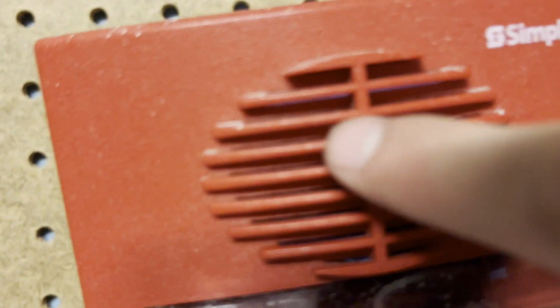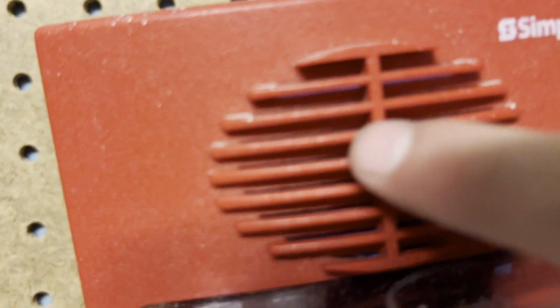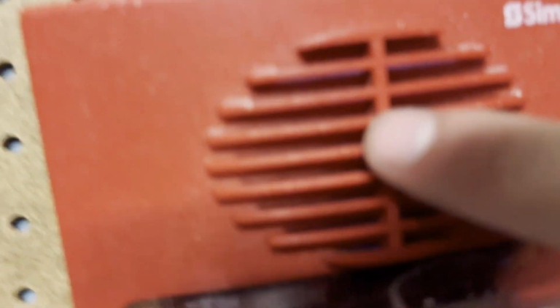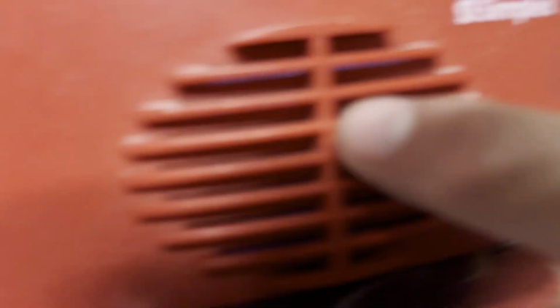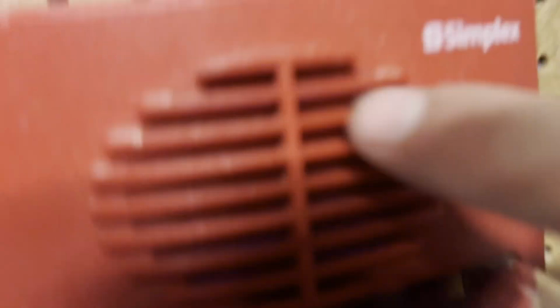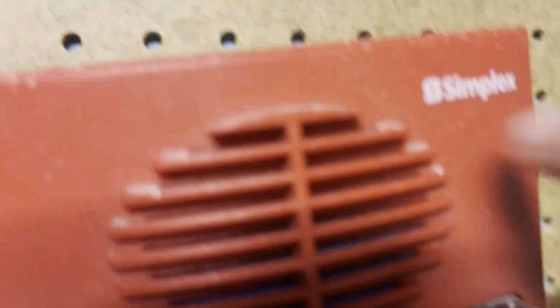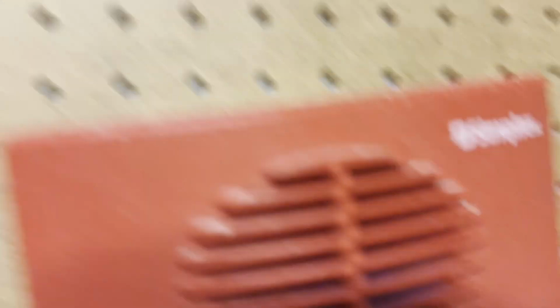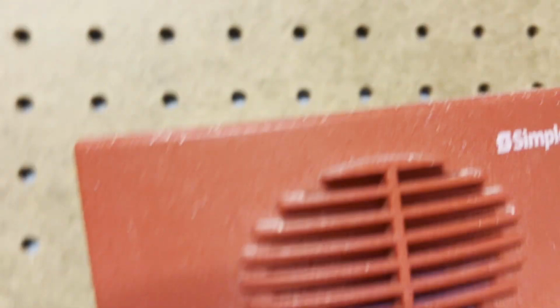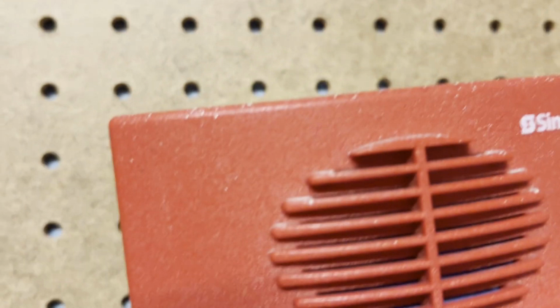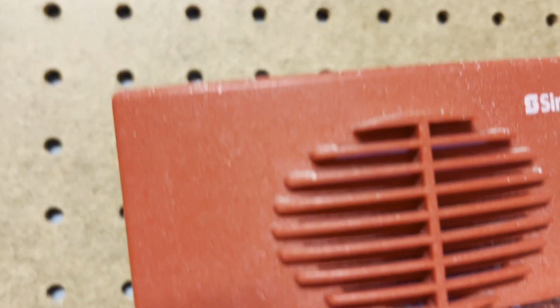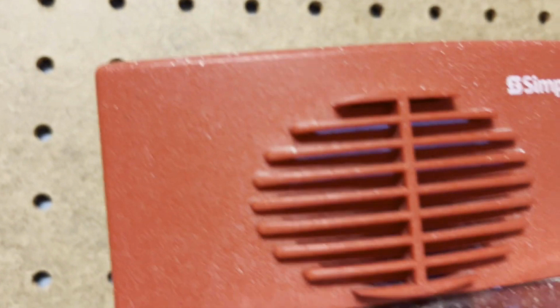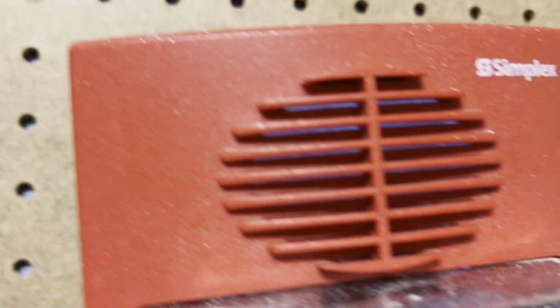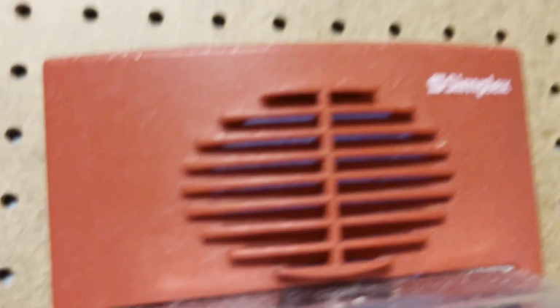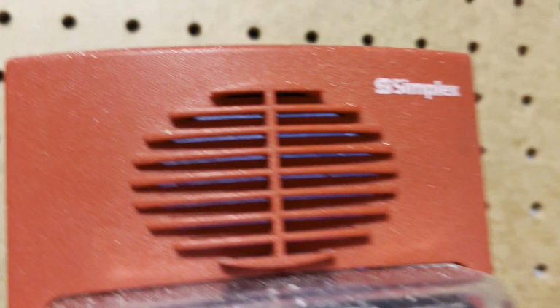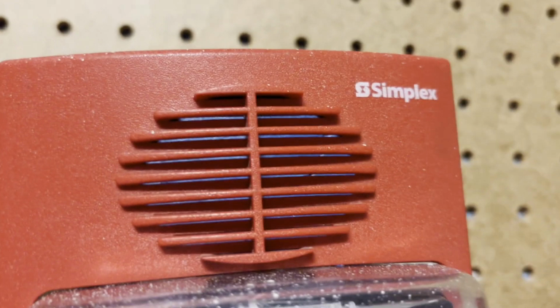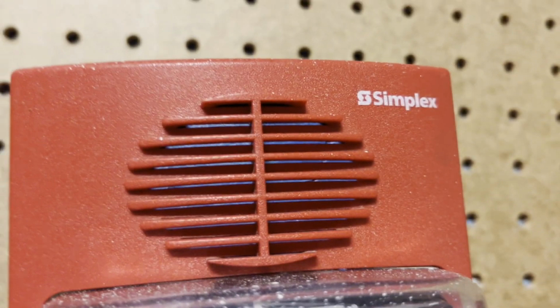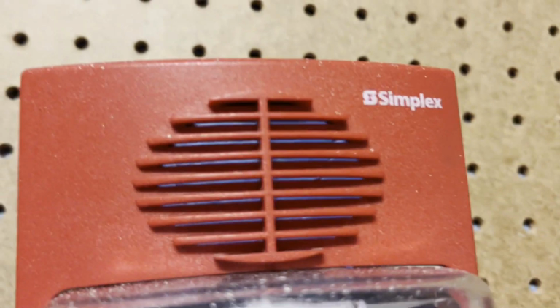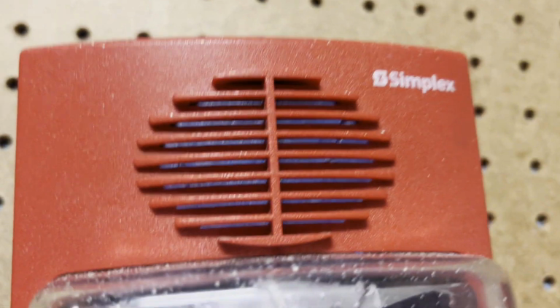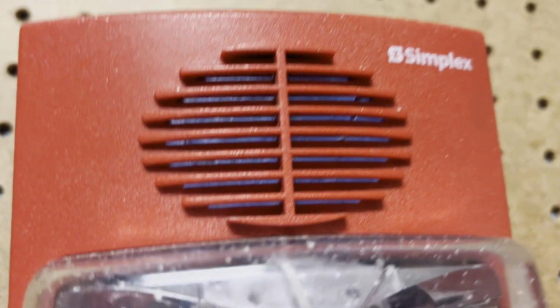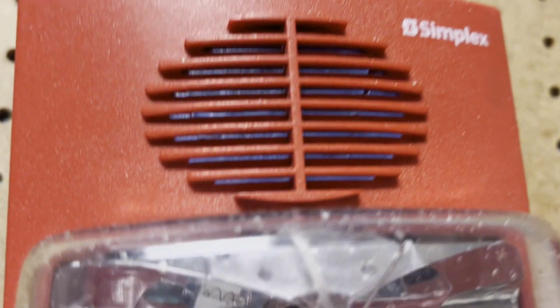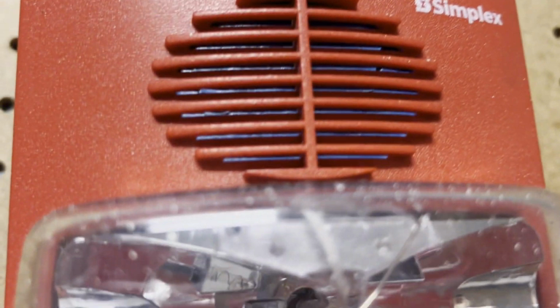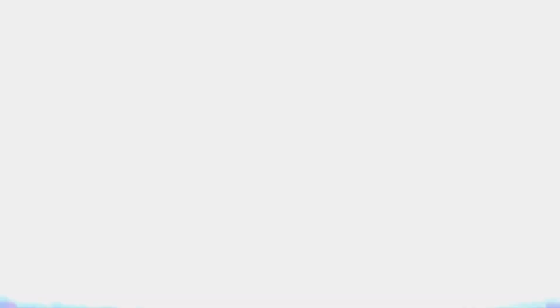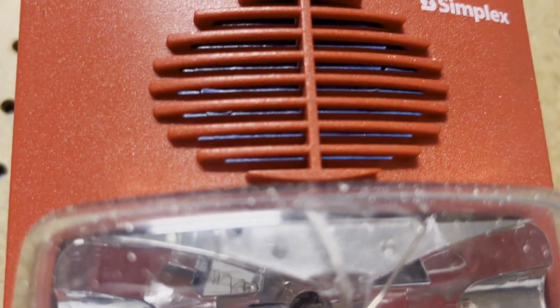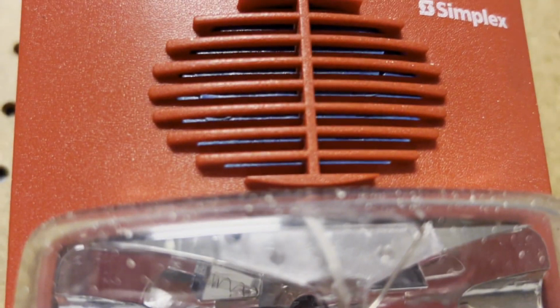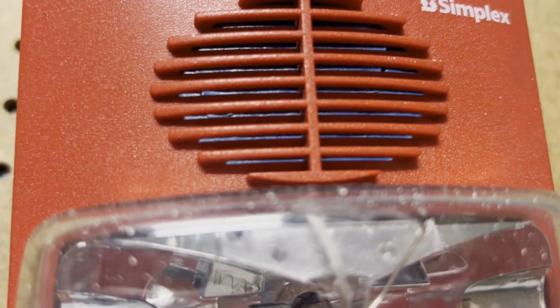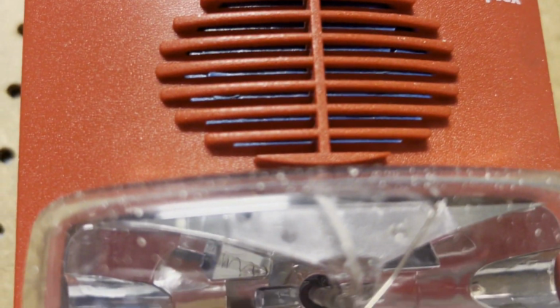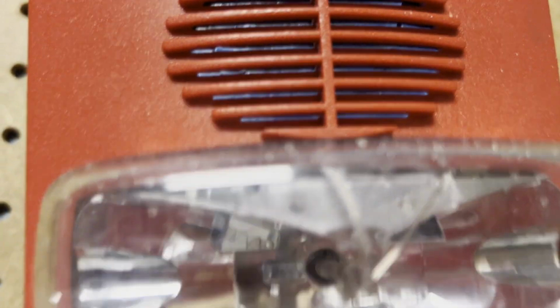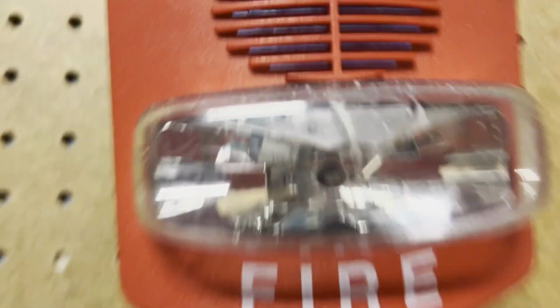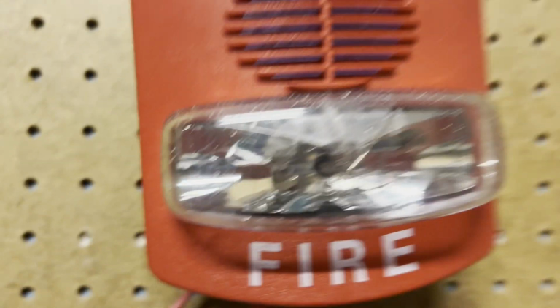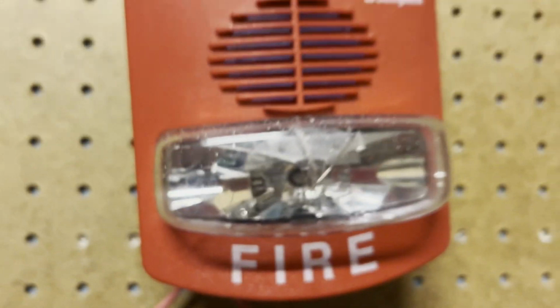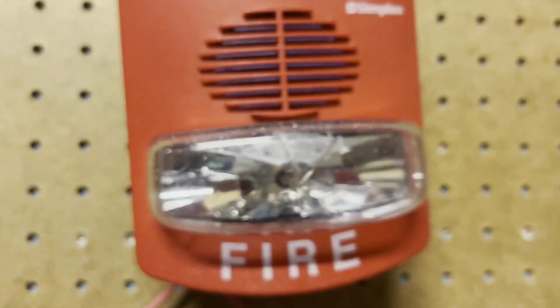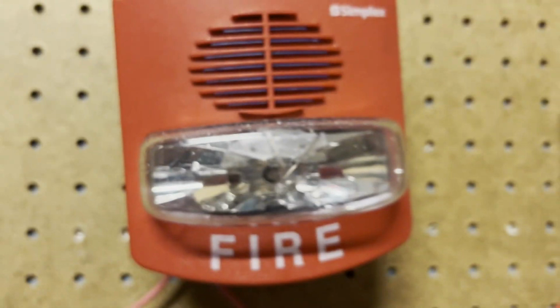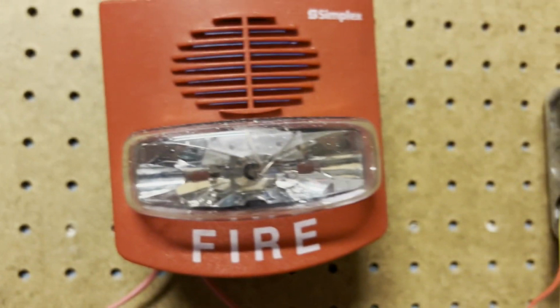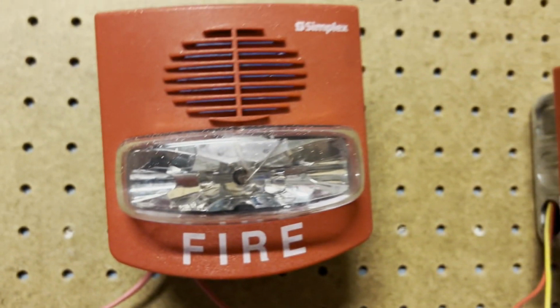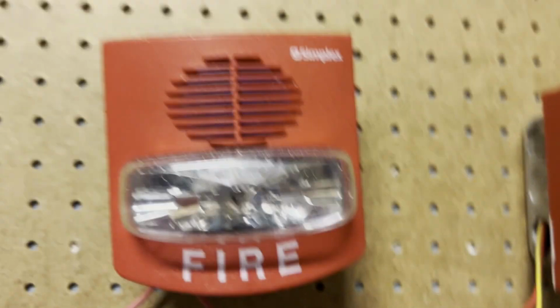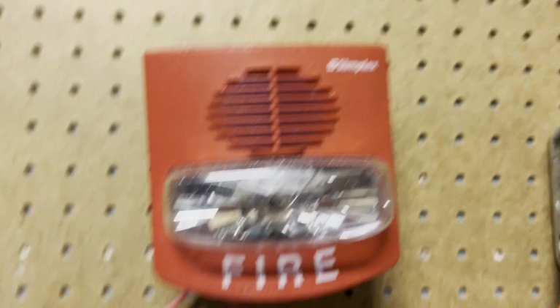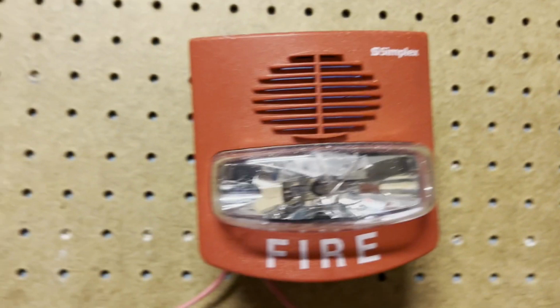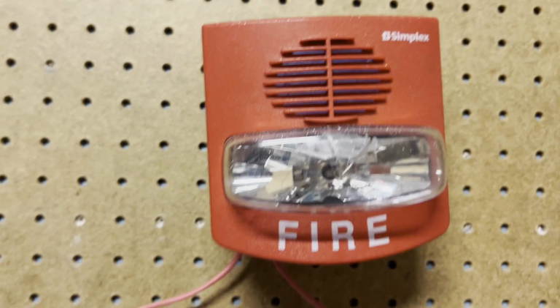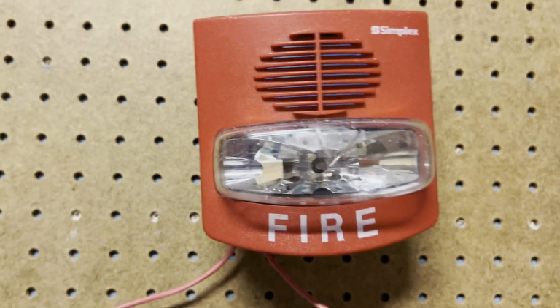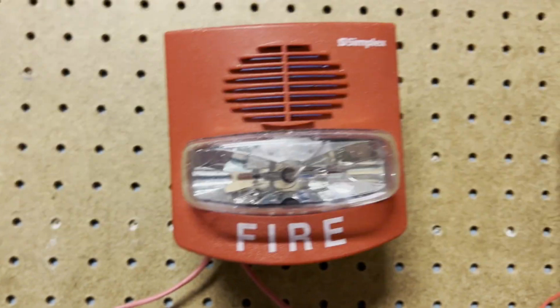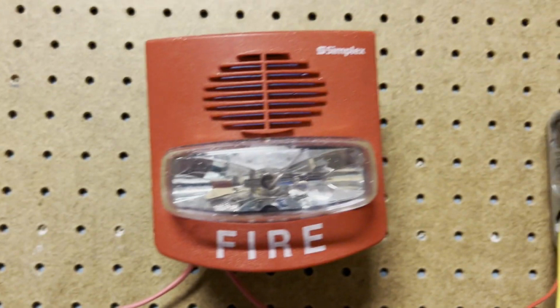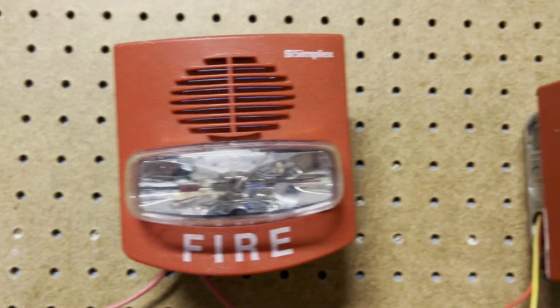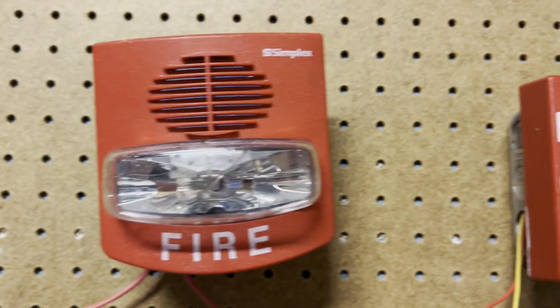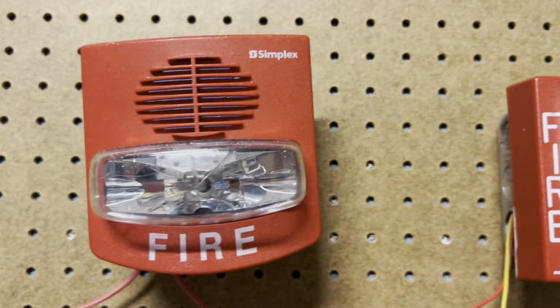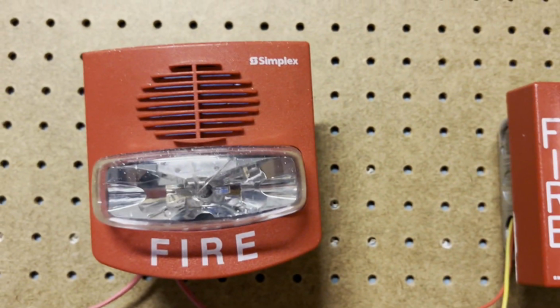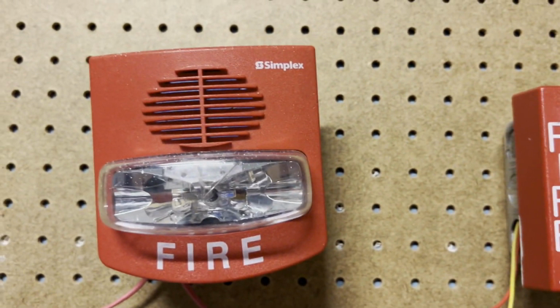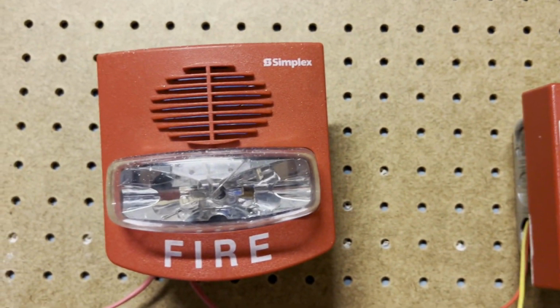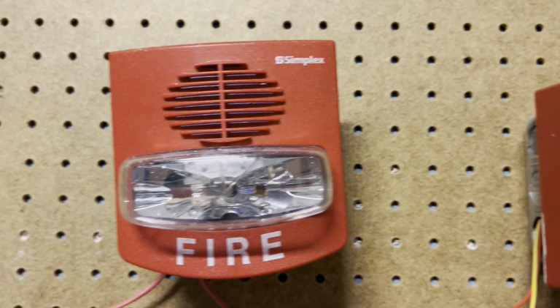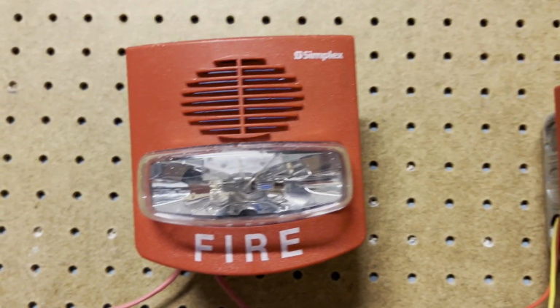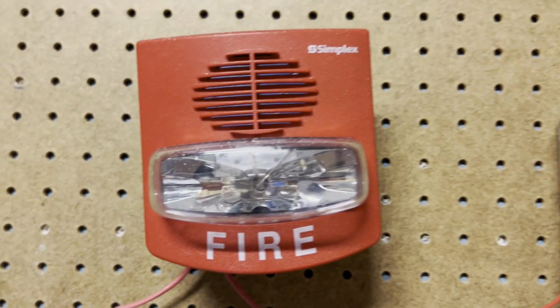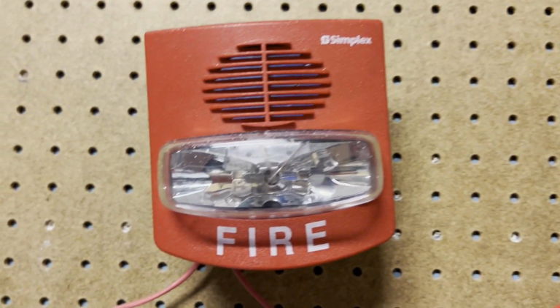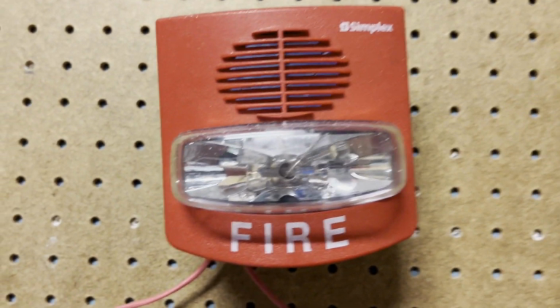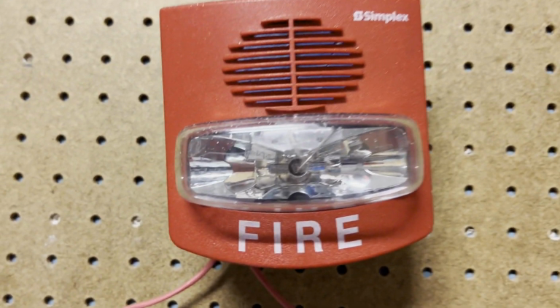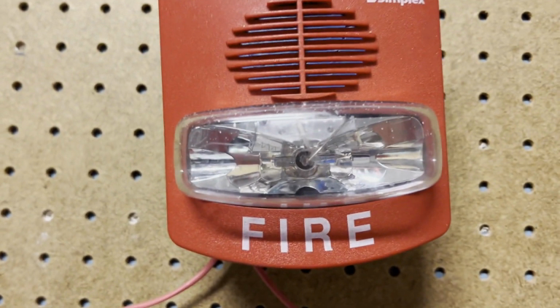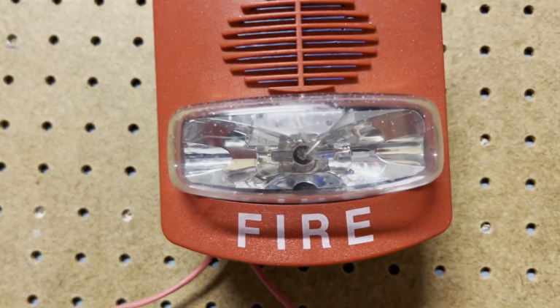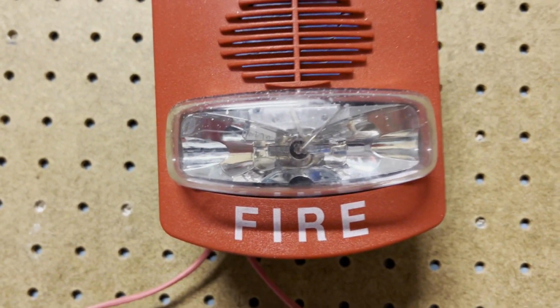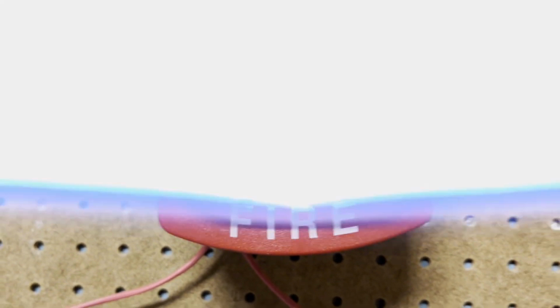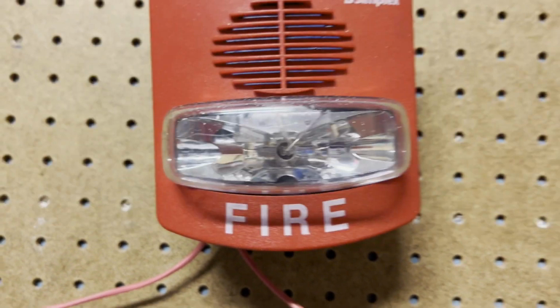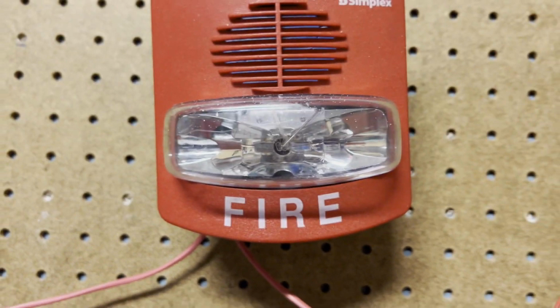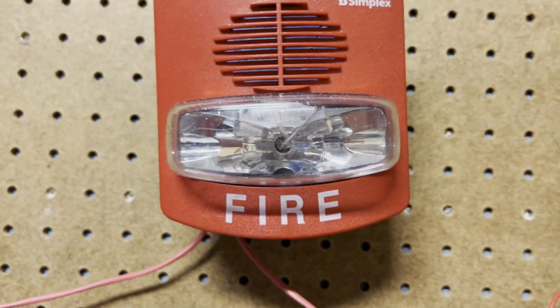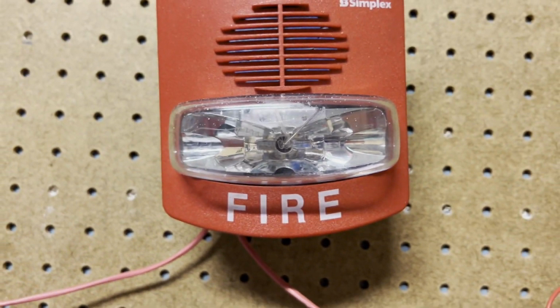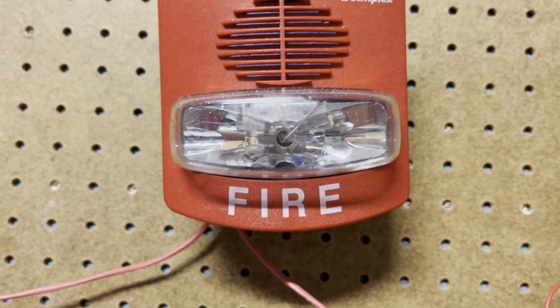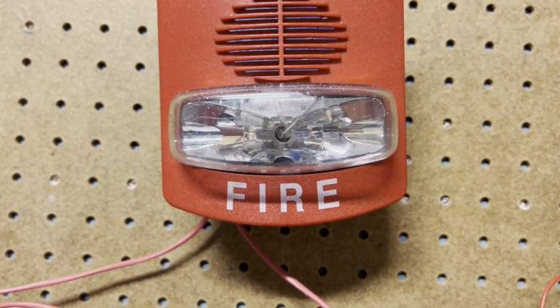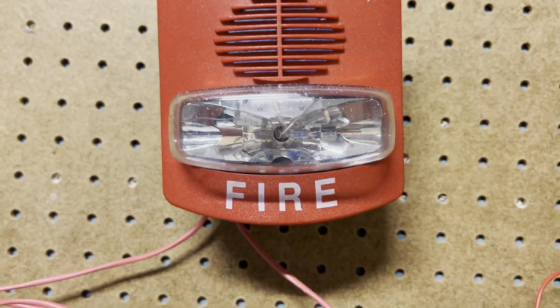This one is actually kind of loud. I literally have tape on it on the inside — I don't know if you can see it with the lighting, but yeah, you can see it. It's still pretty loud.